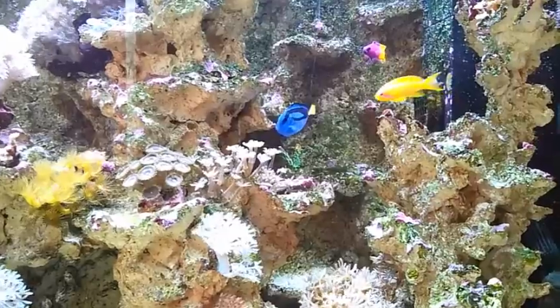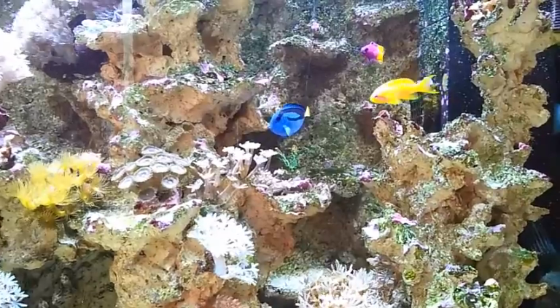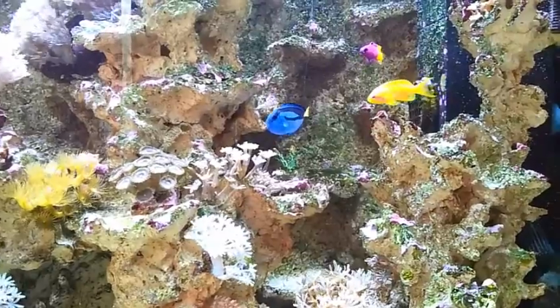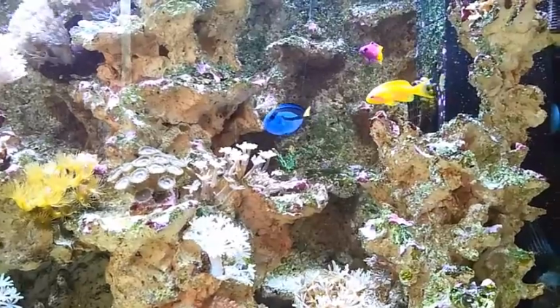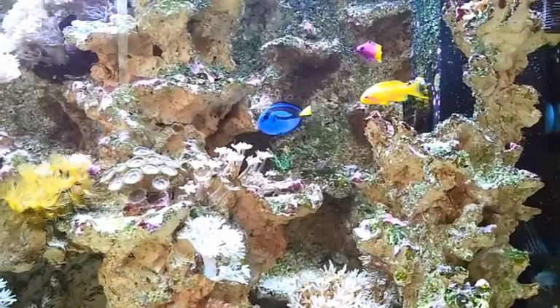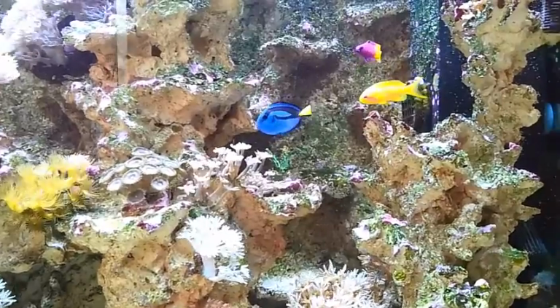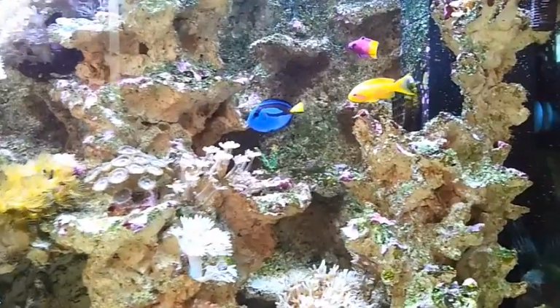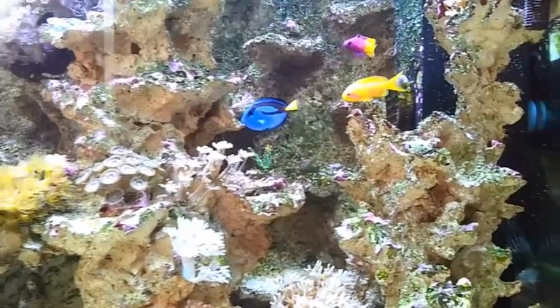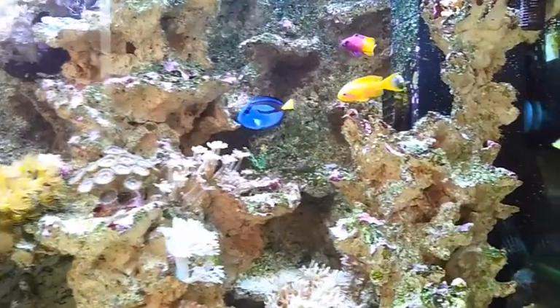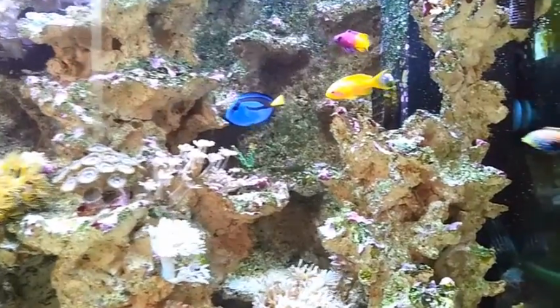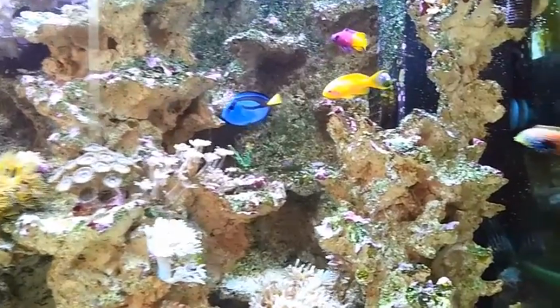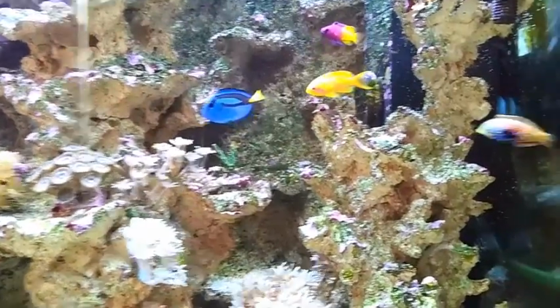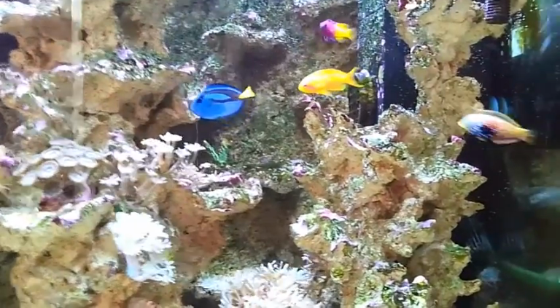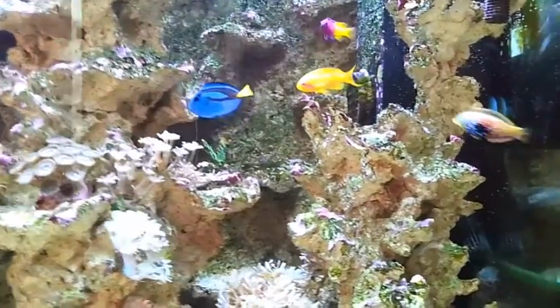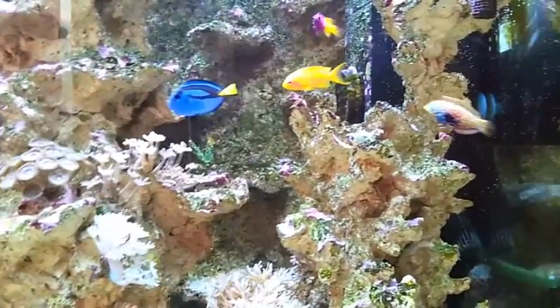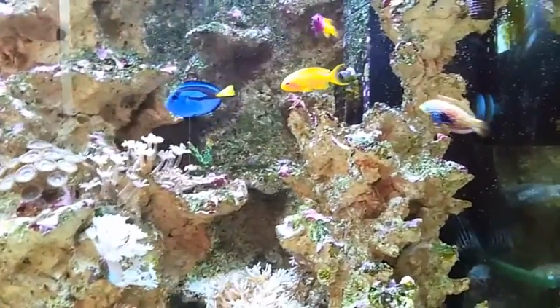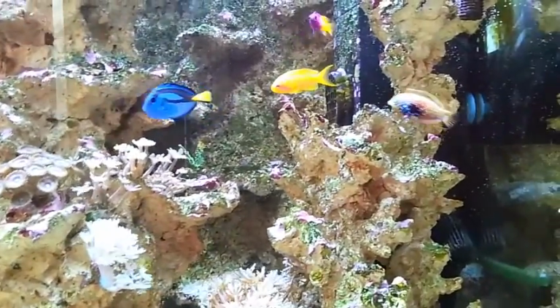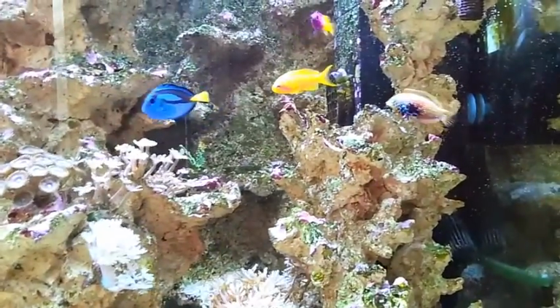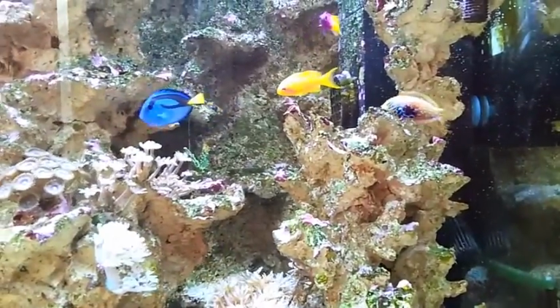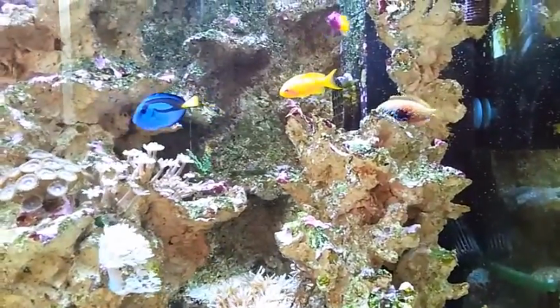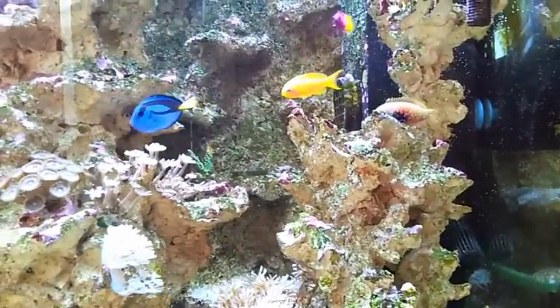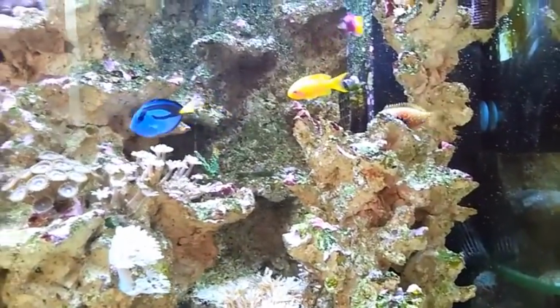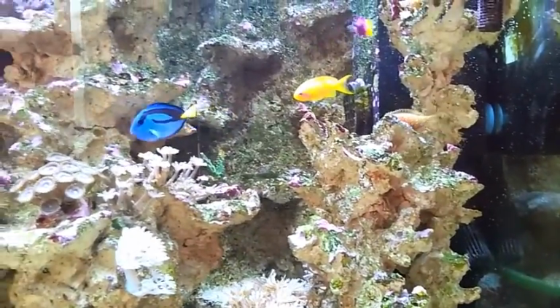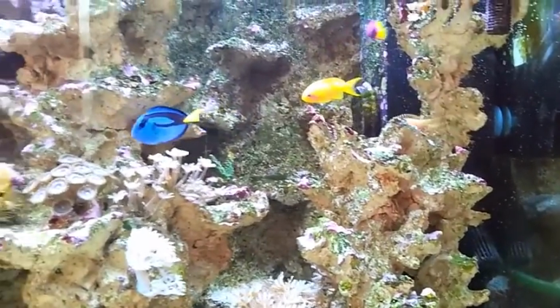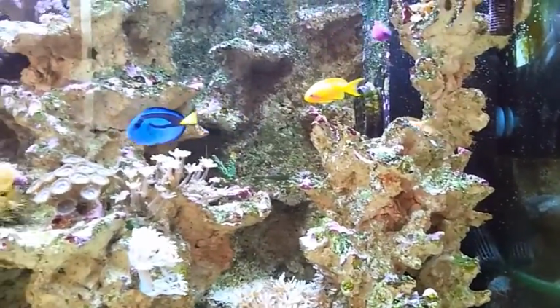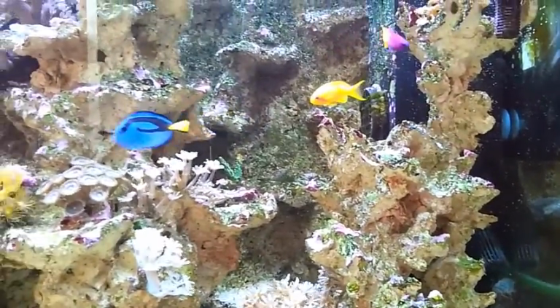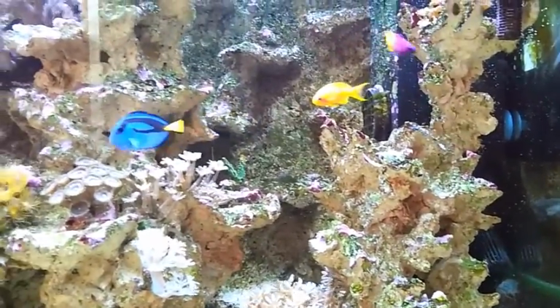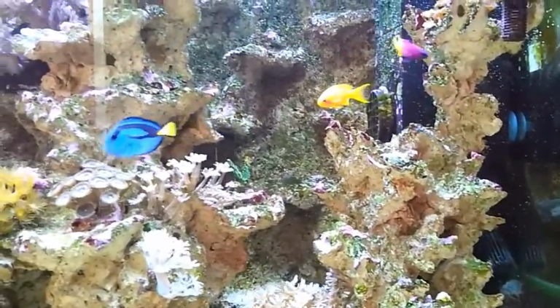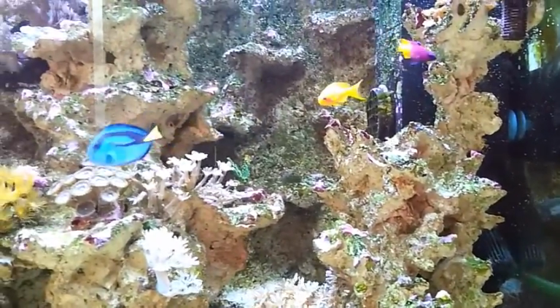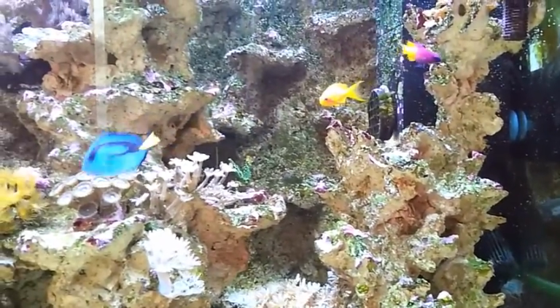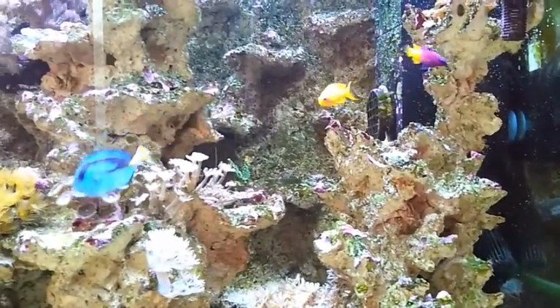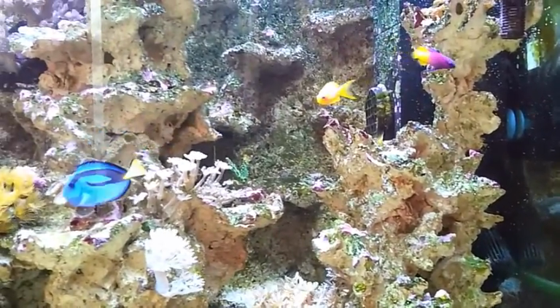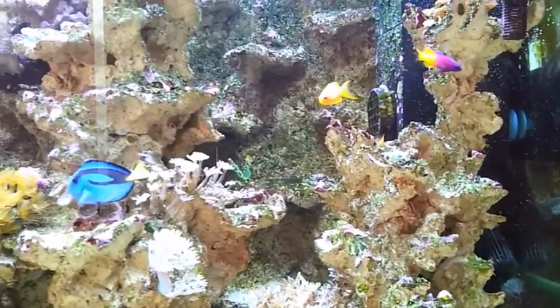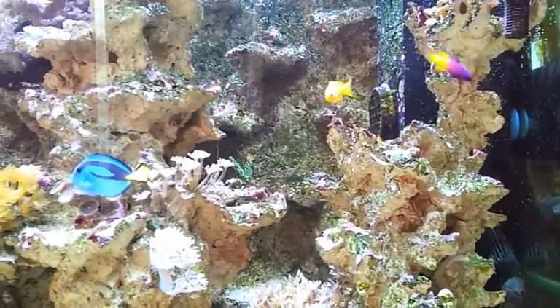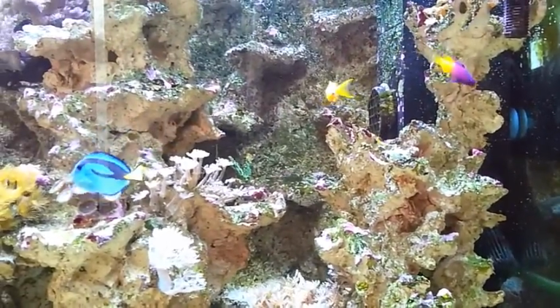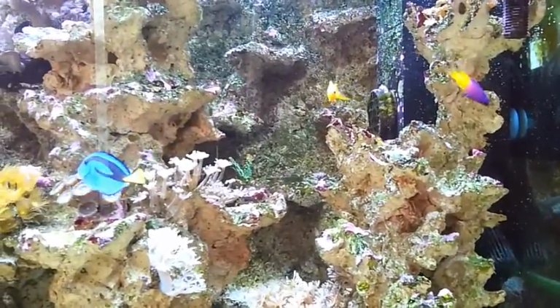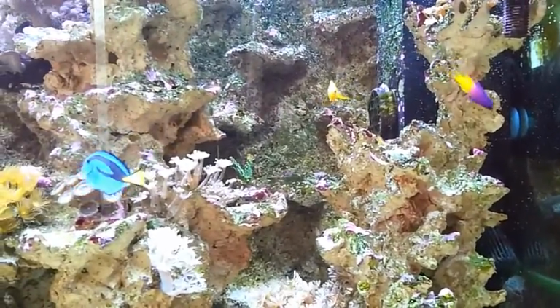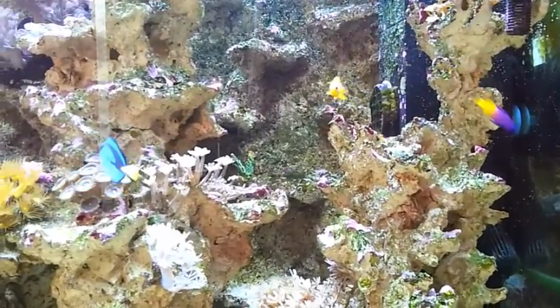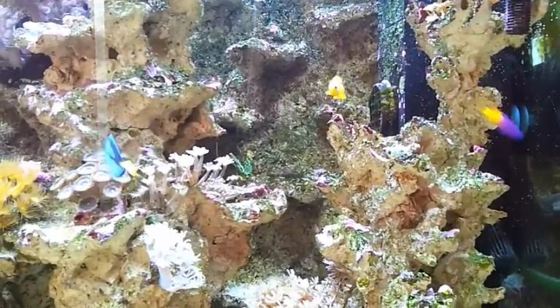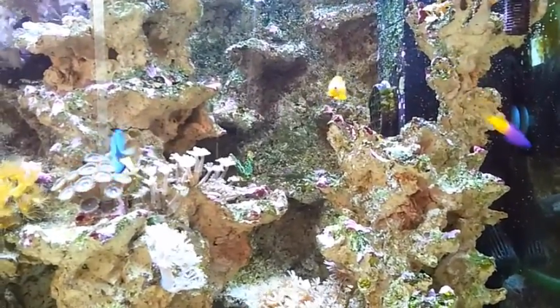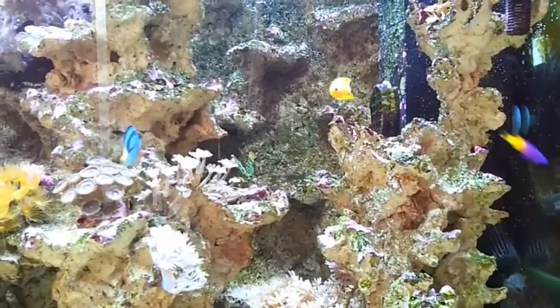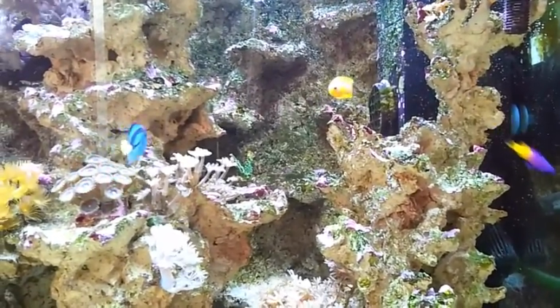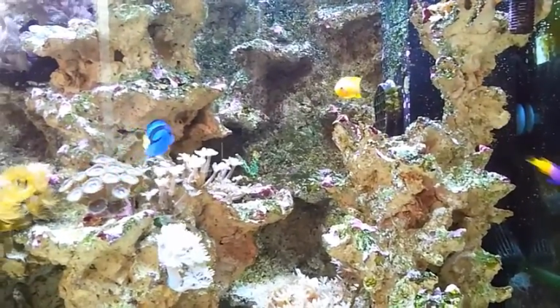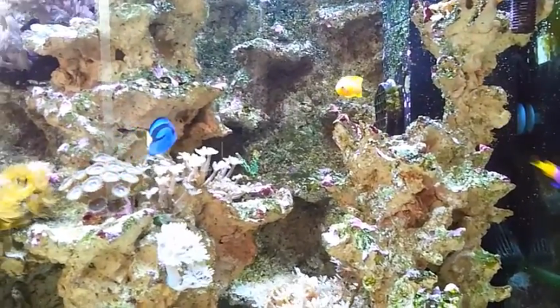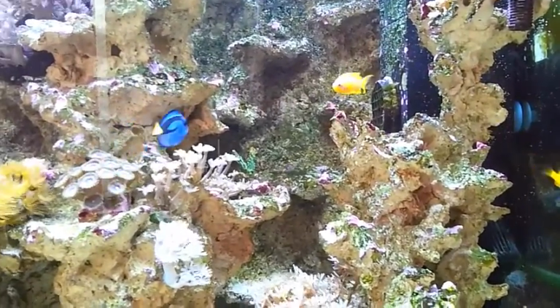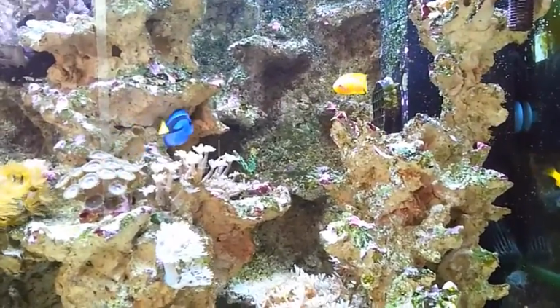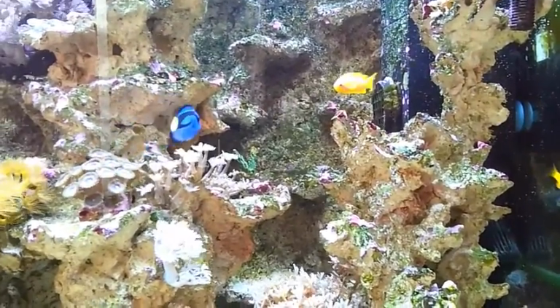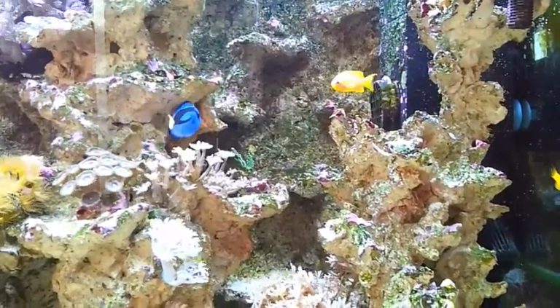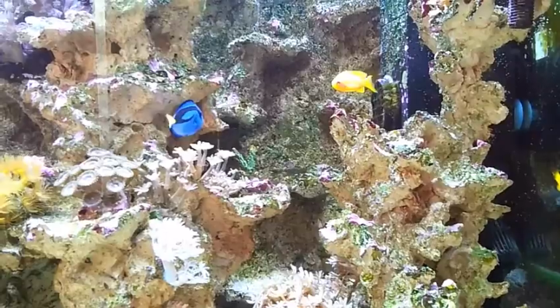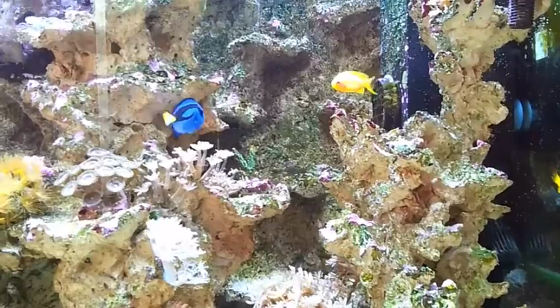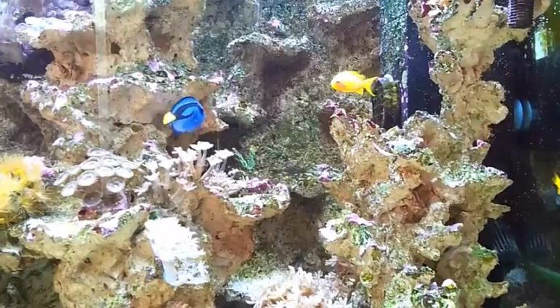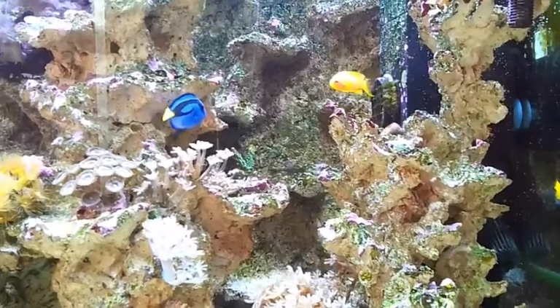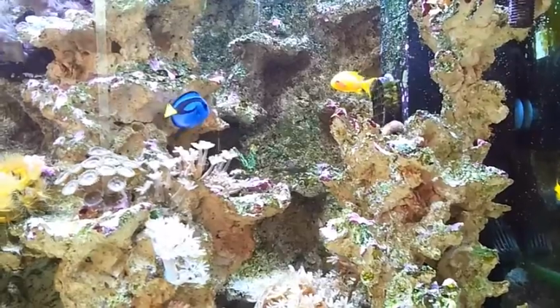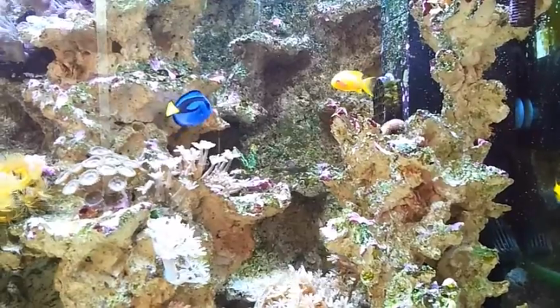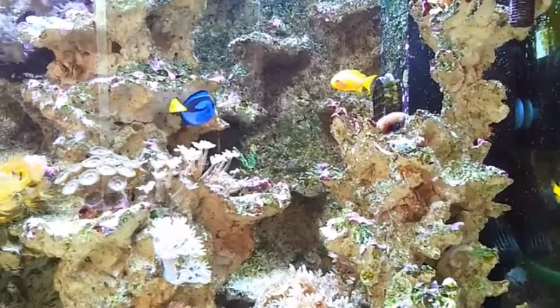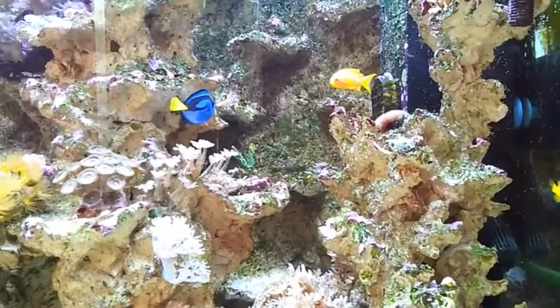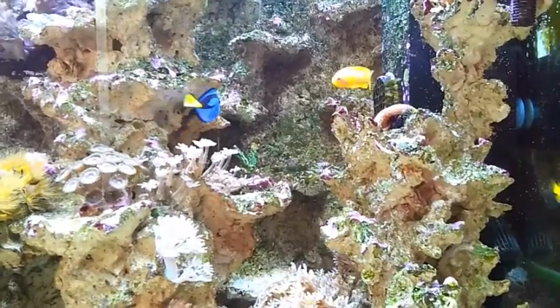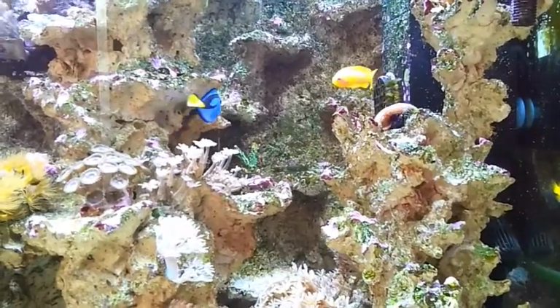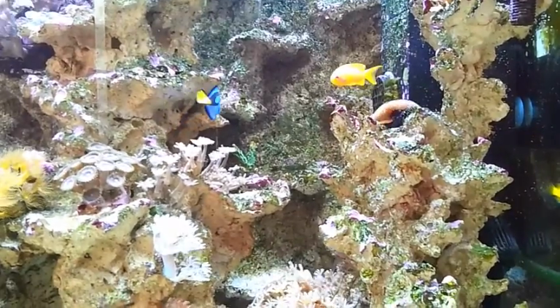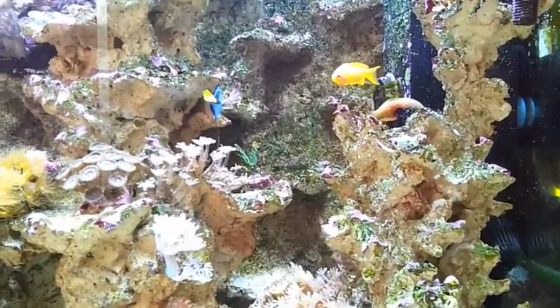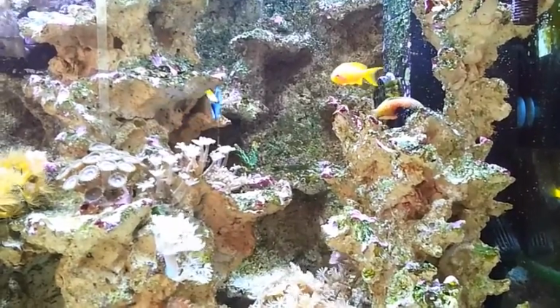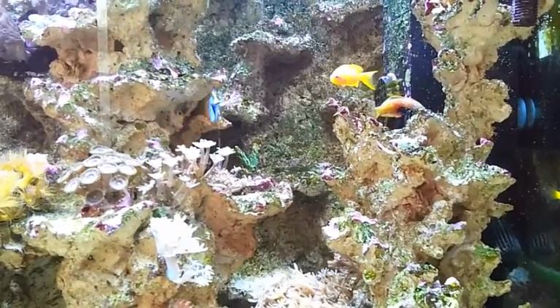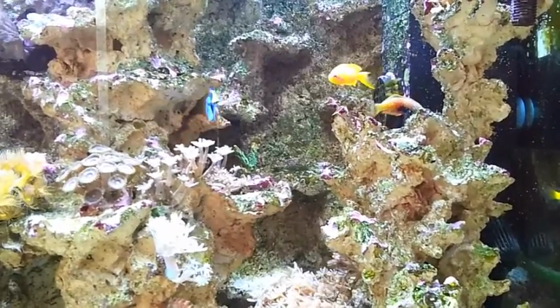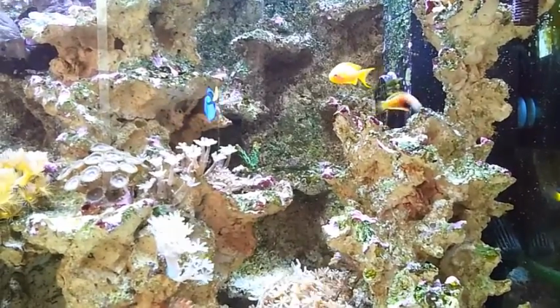So I took him out and returned him to the aquatic store so that he'd be safe. I've had a few deaths in this tank and I do not wish to have any more. Okay, let's get on to the tank.